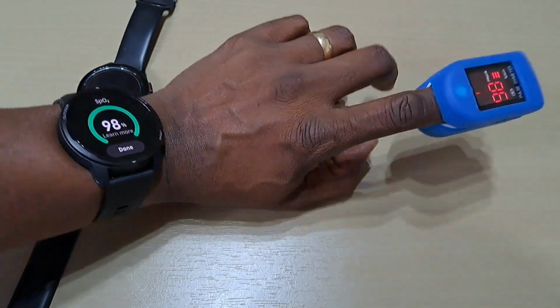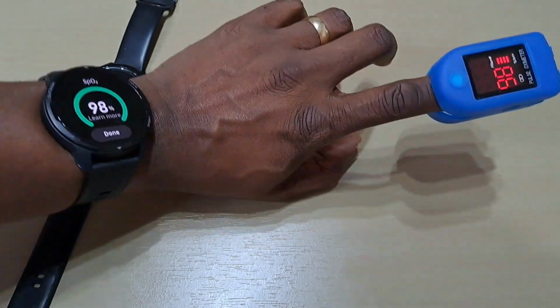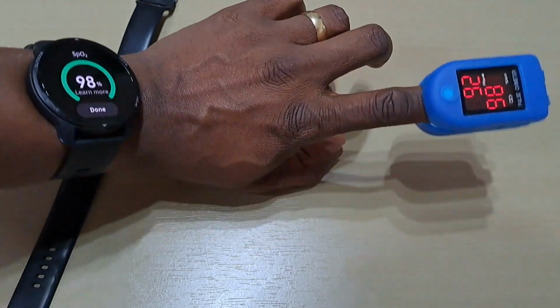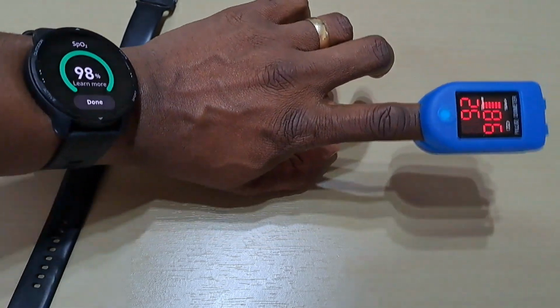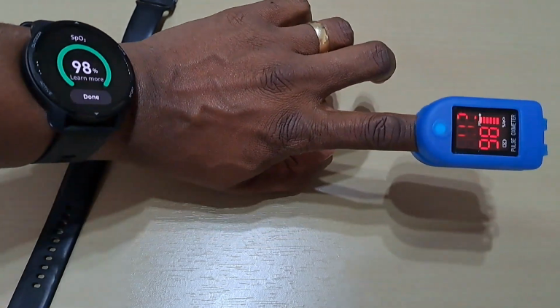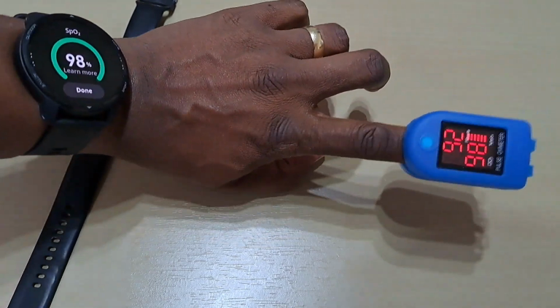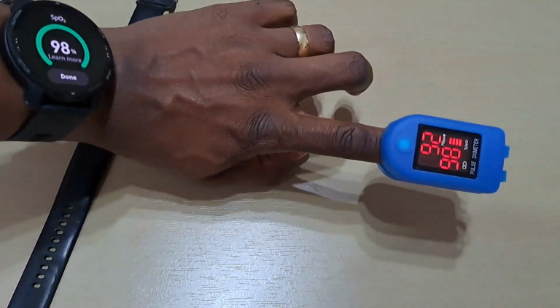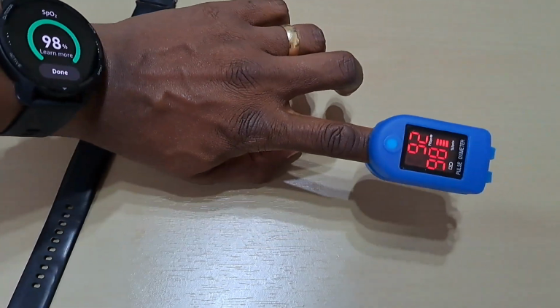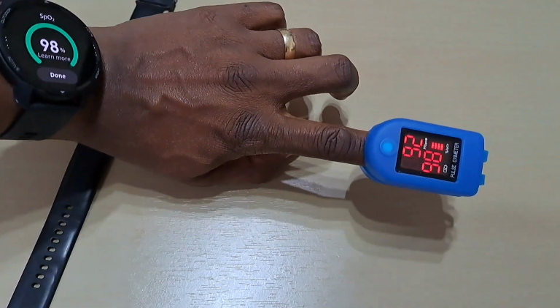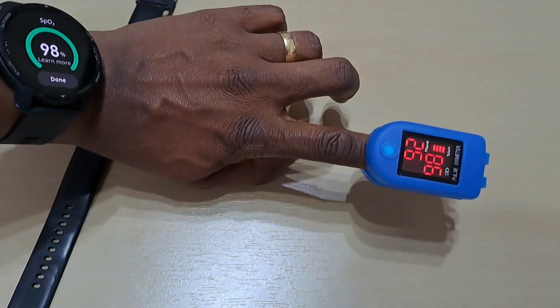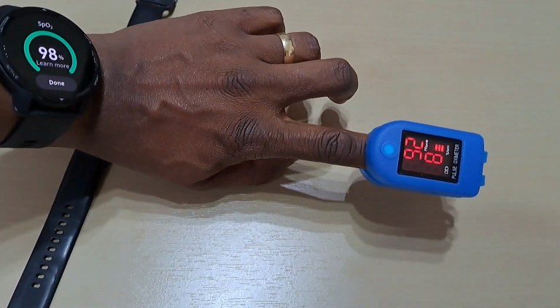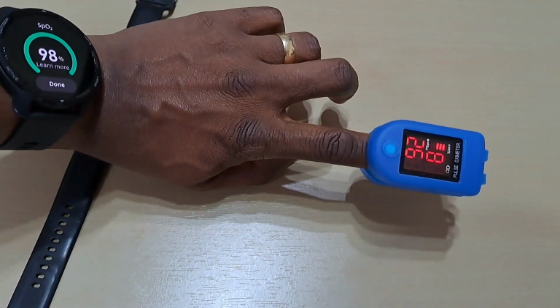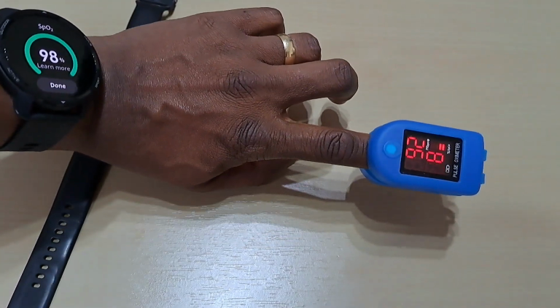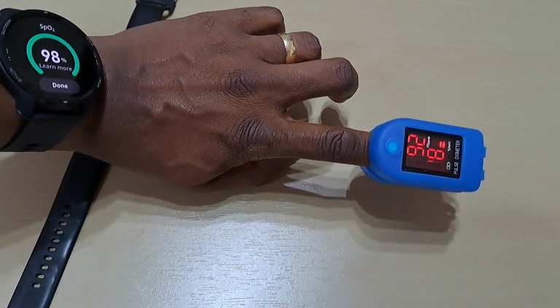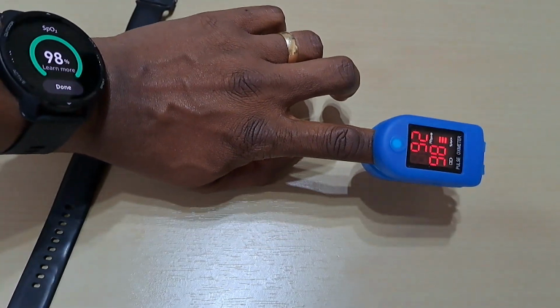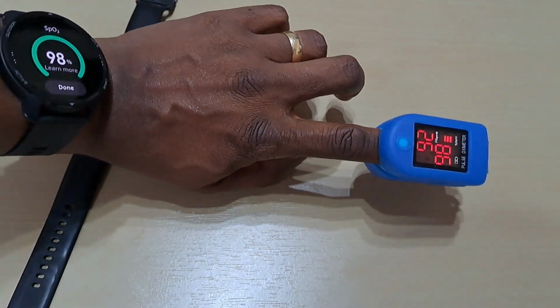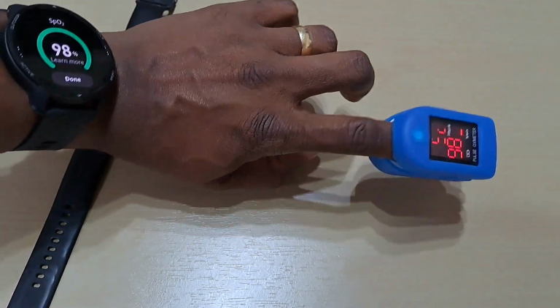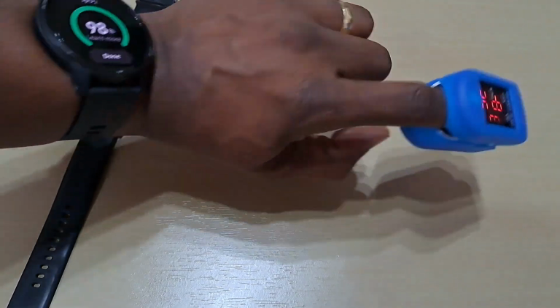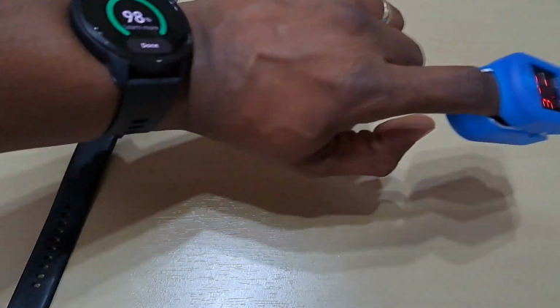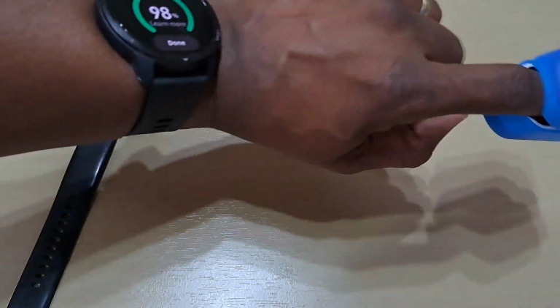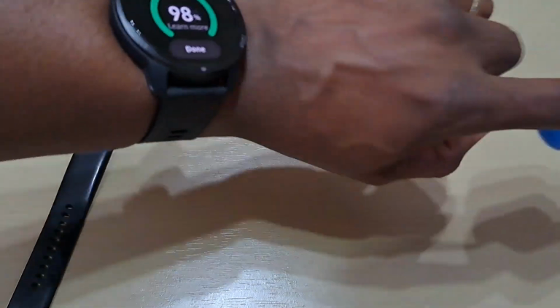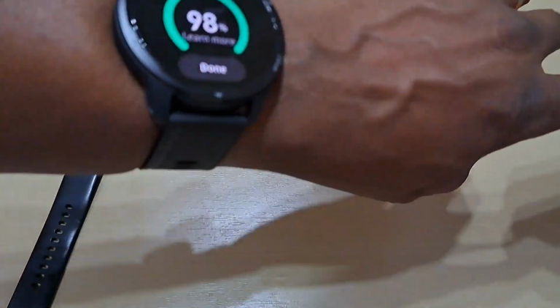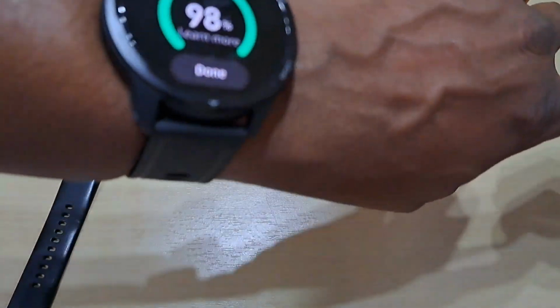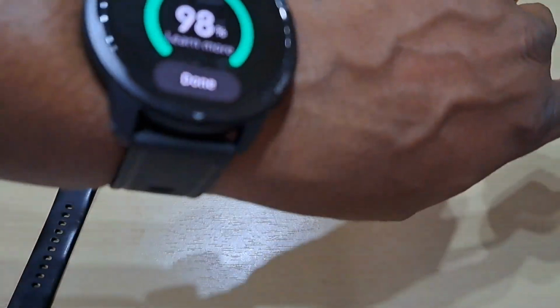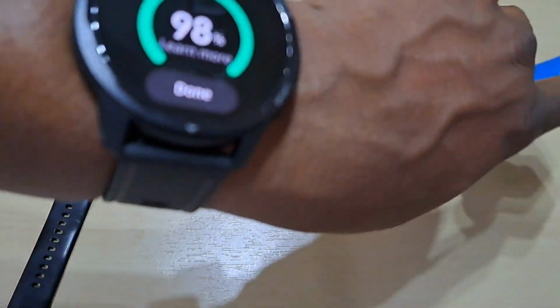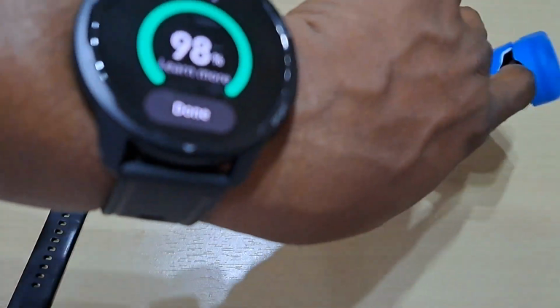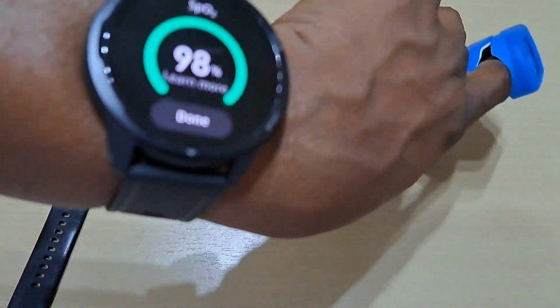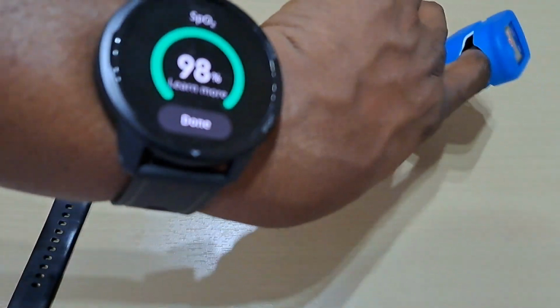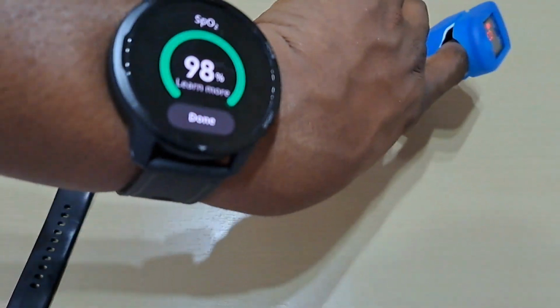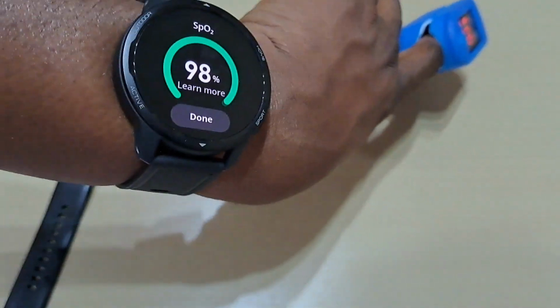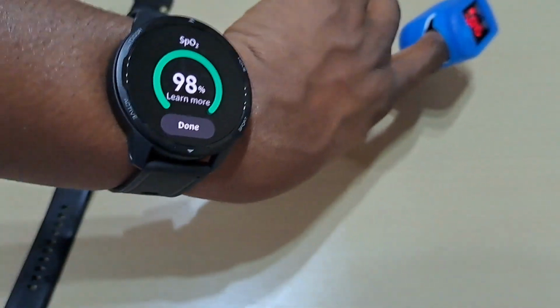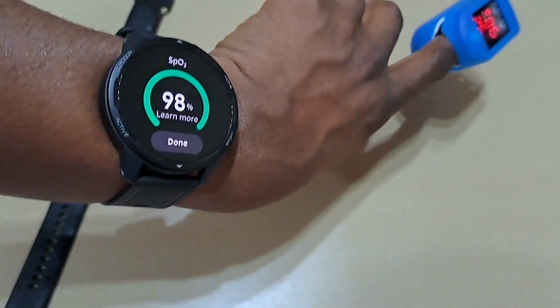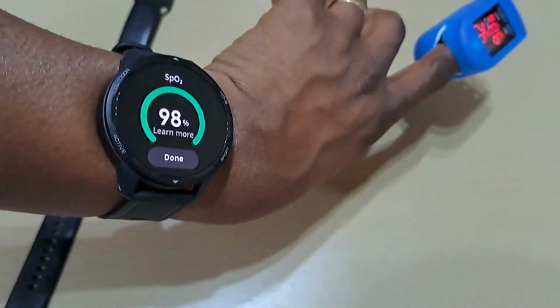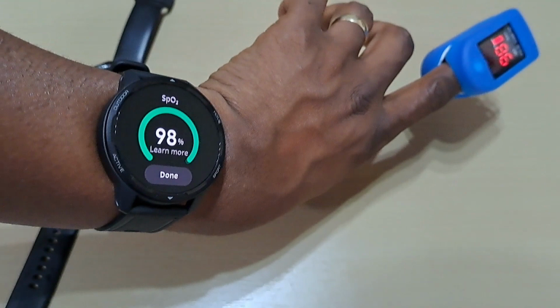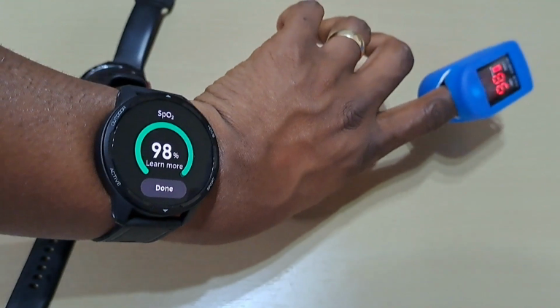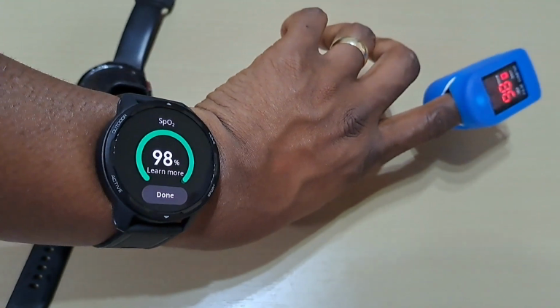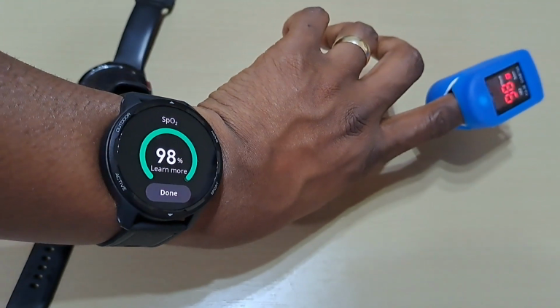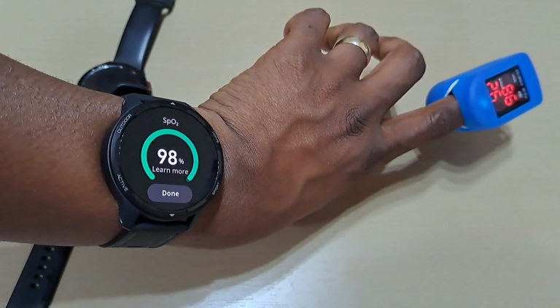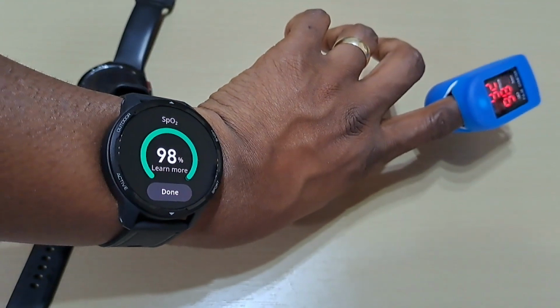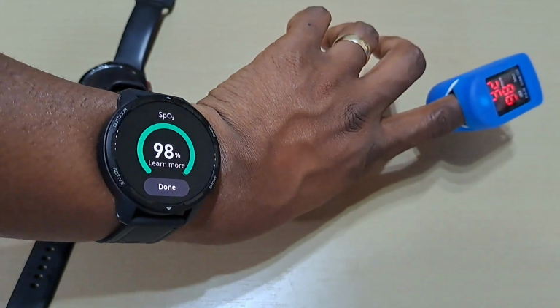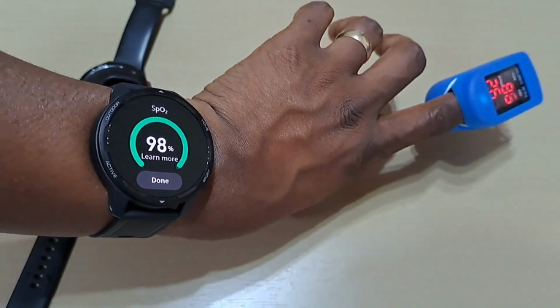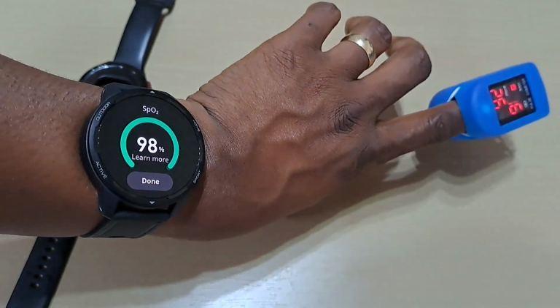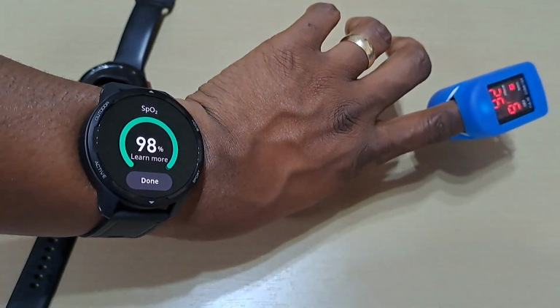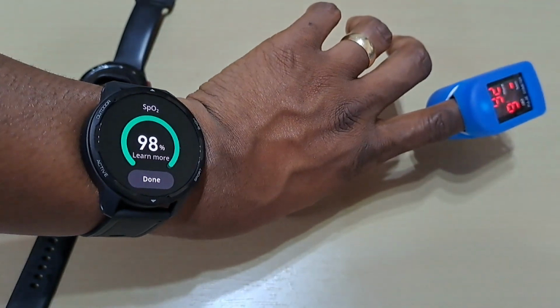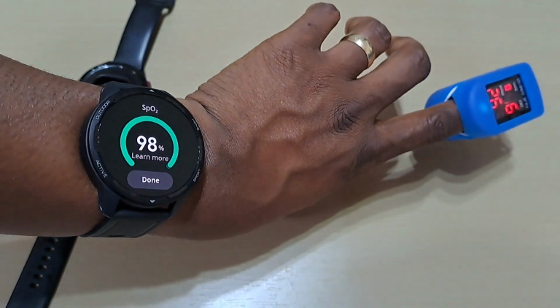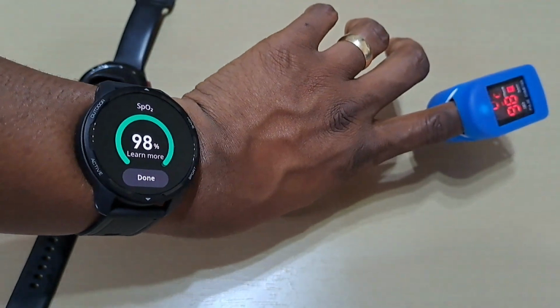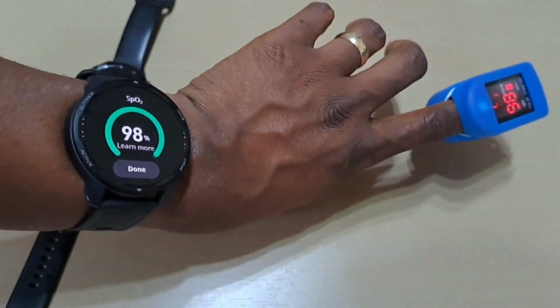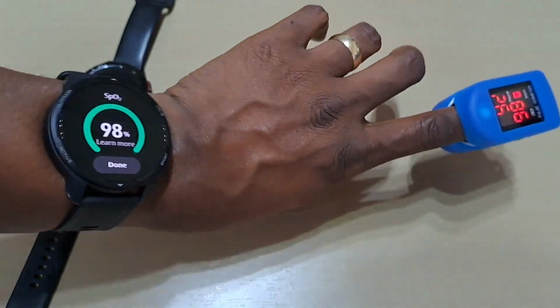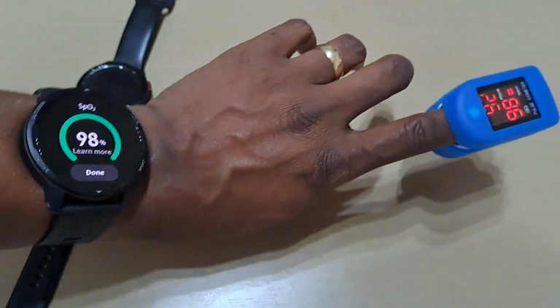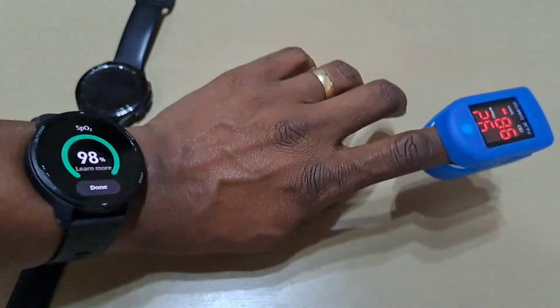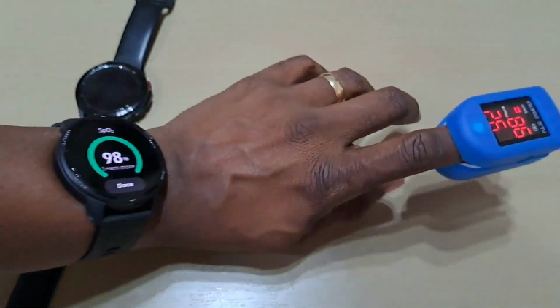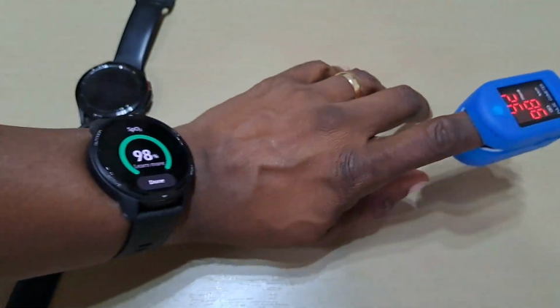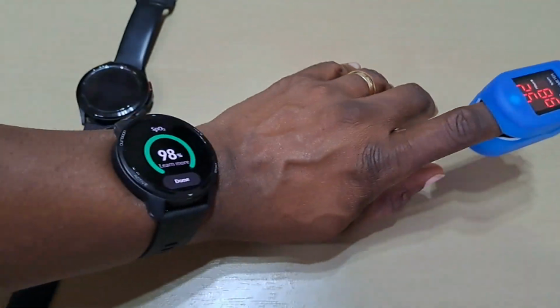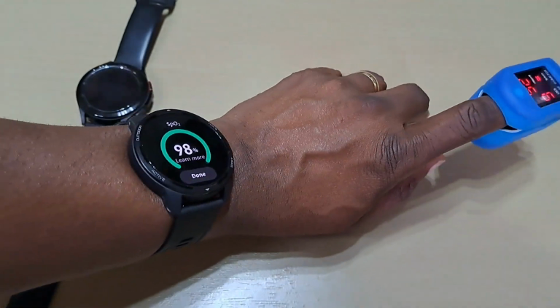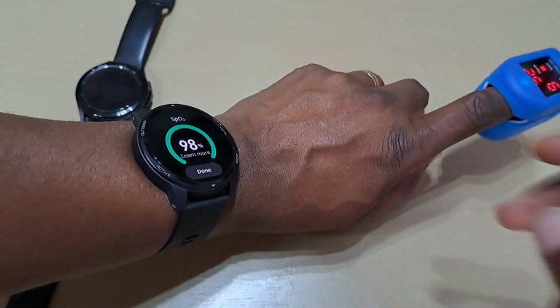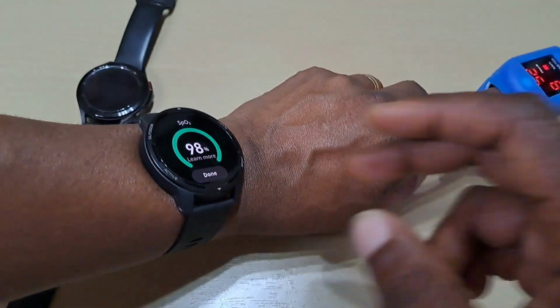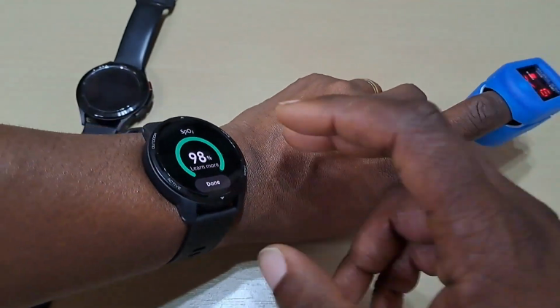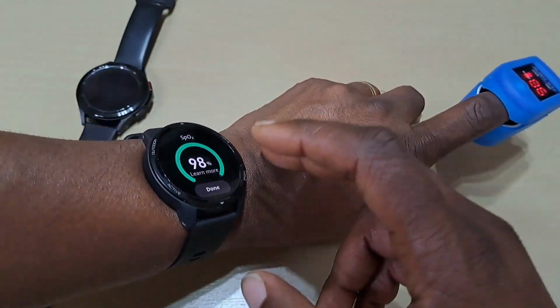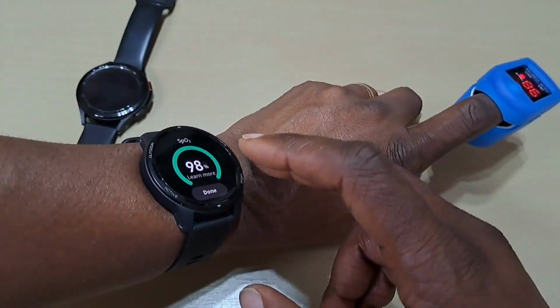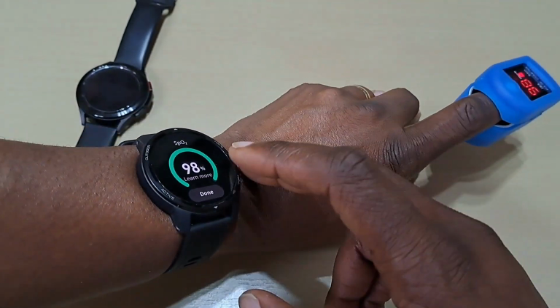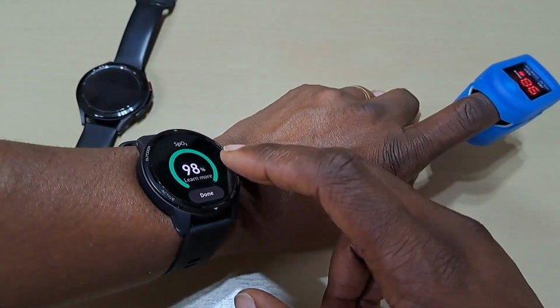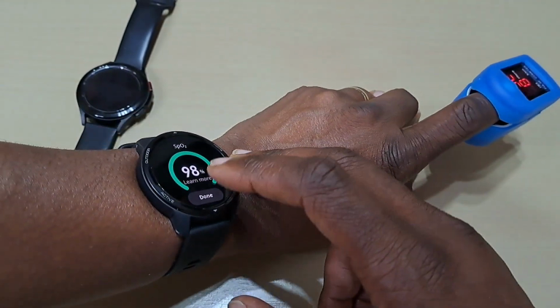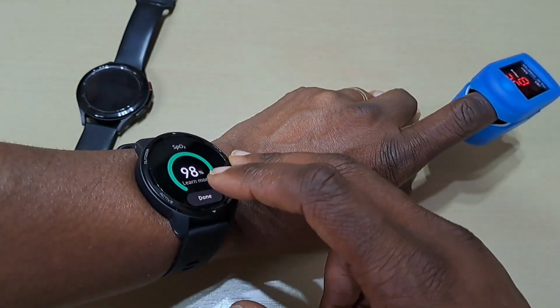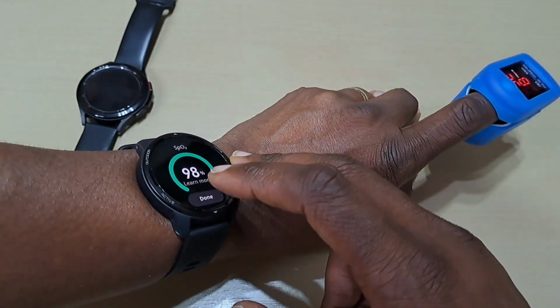Still says 98. What I notice on this though is it doesn't tell you the heart rate, so you have to check that separately.